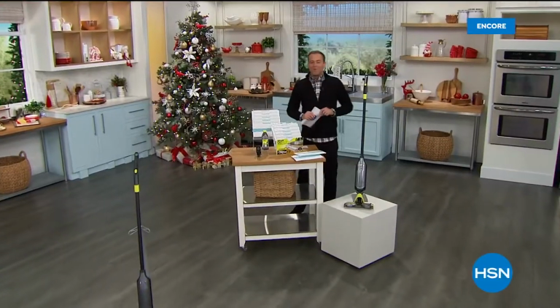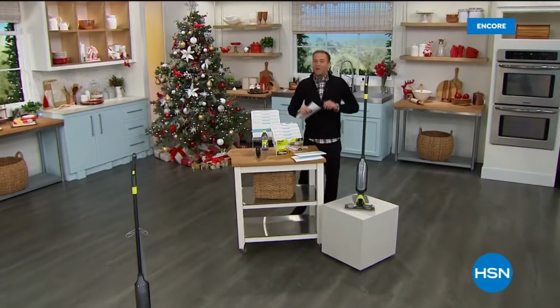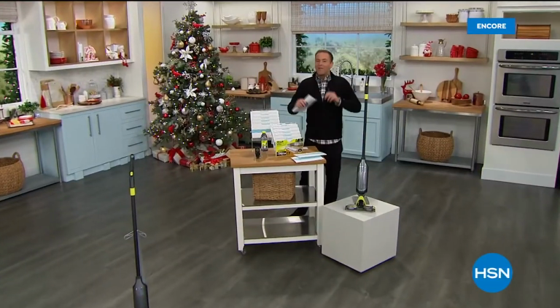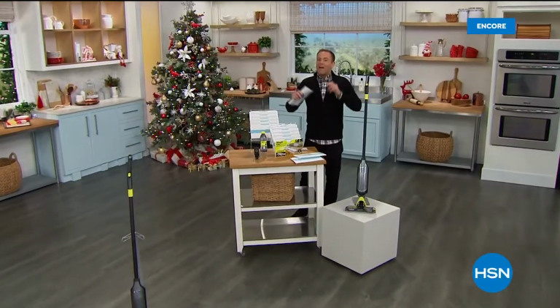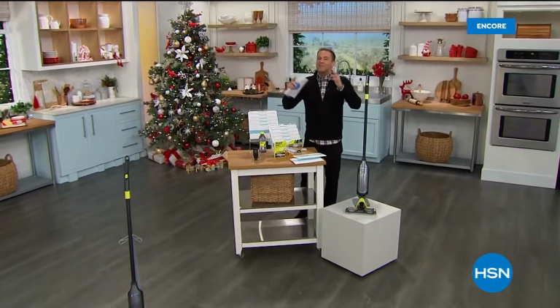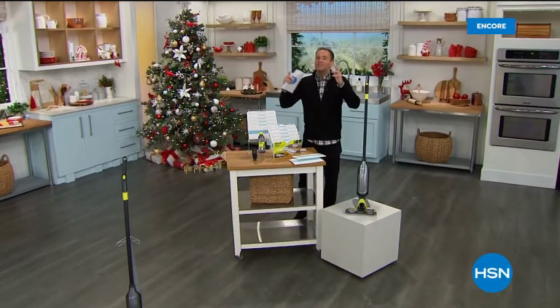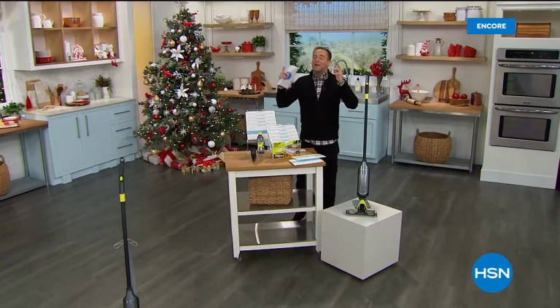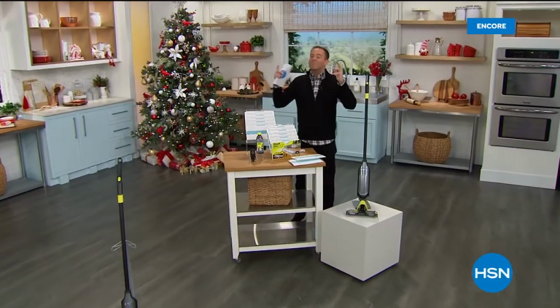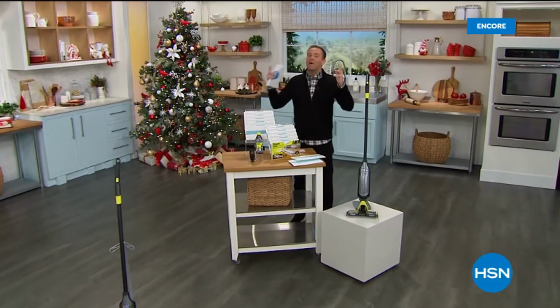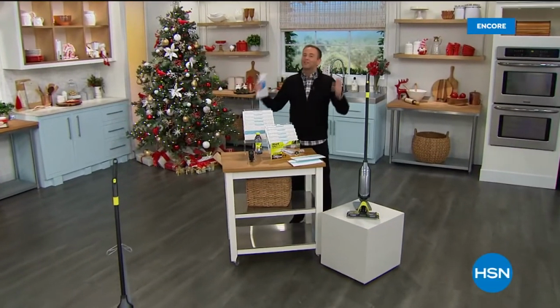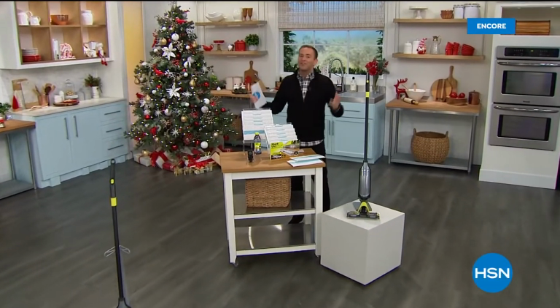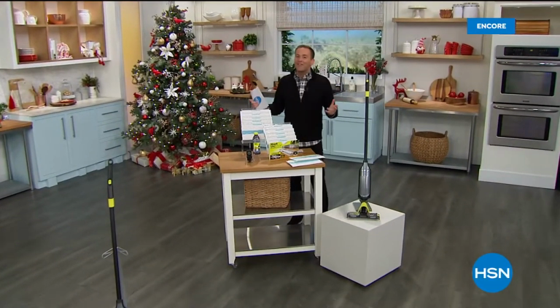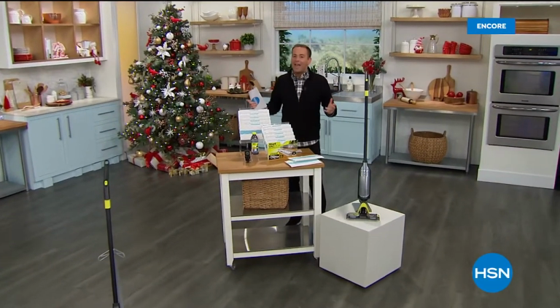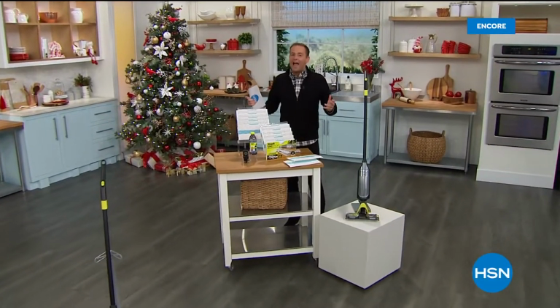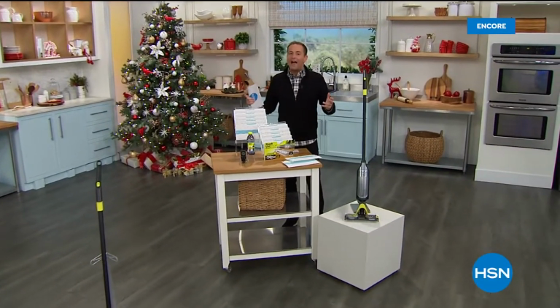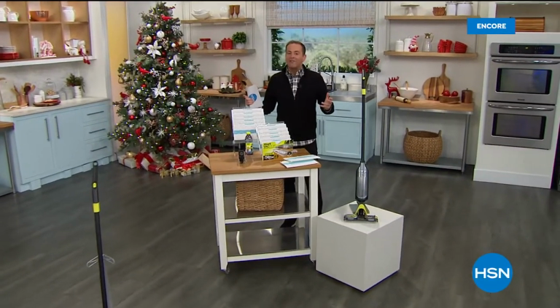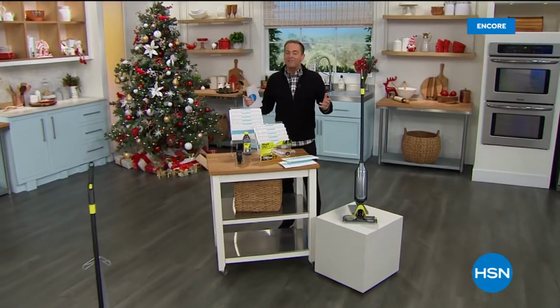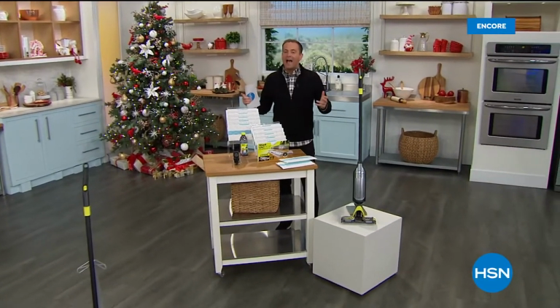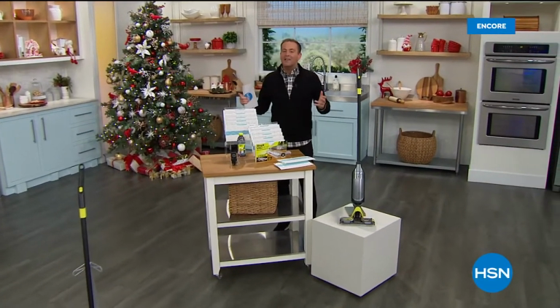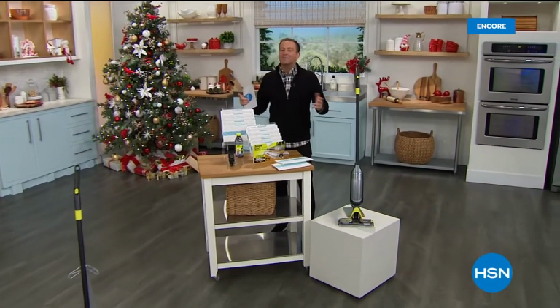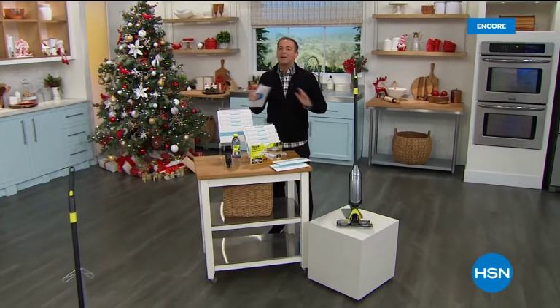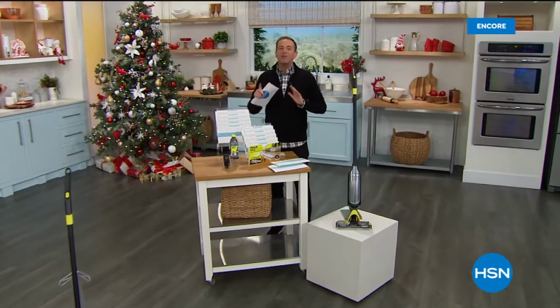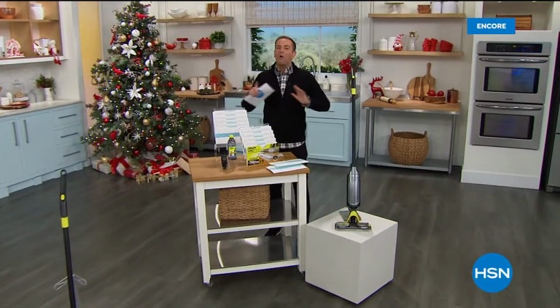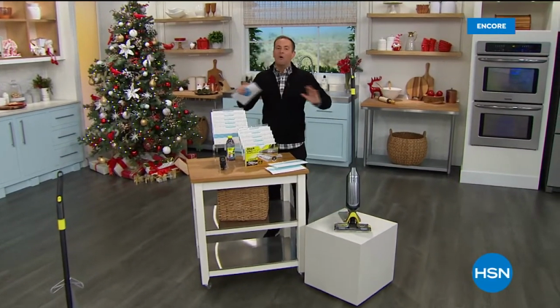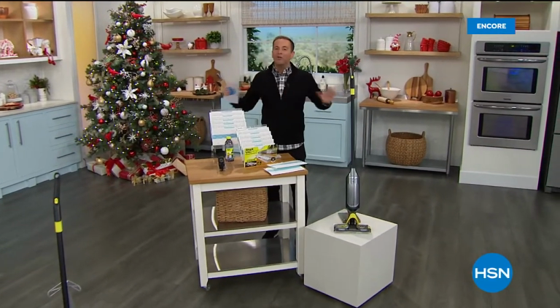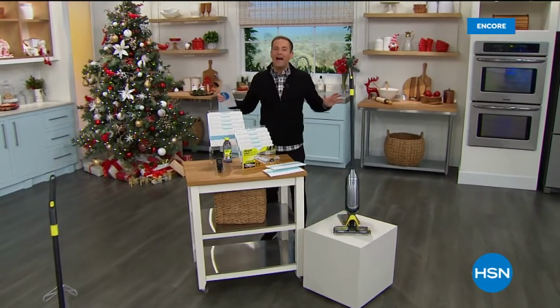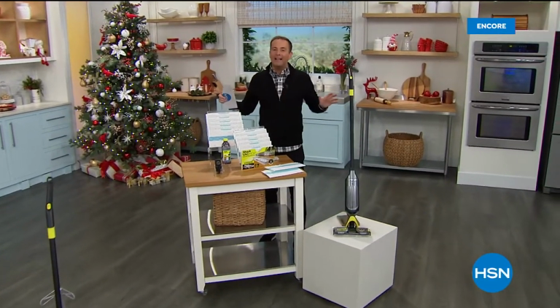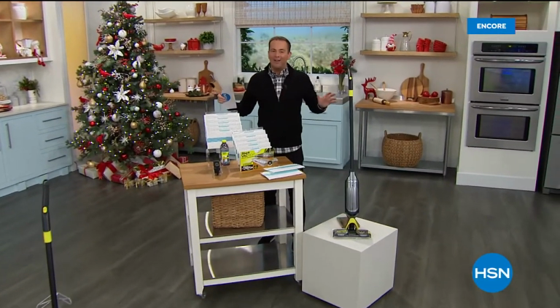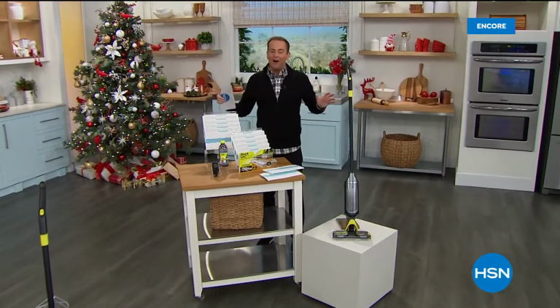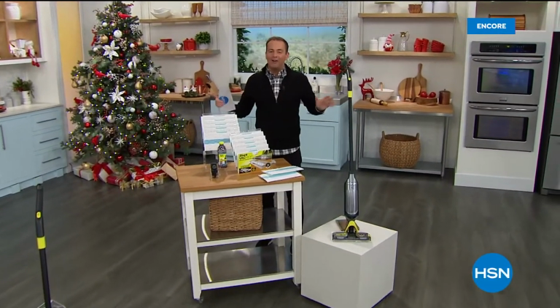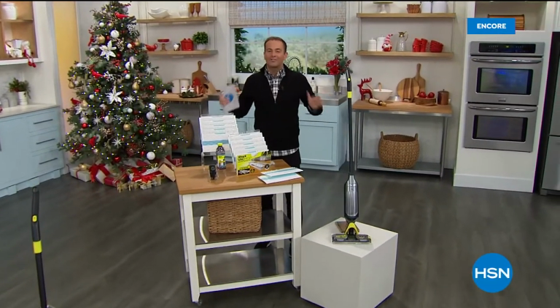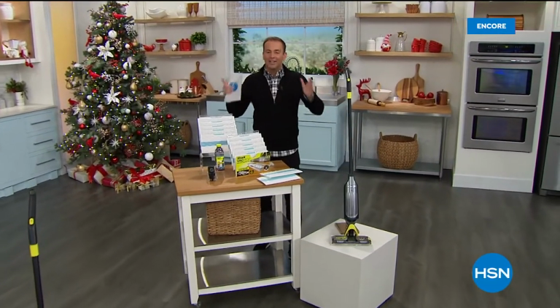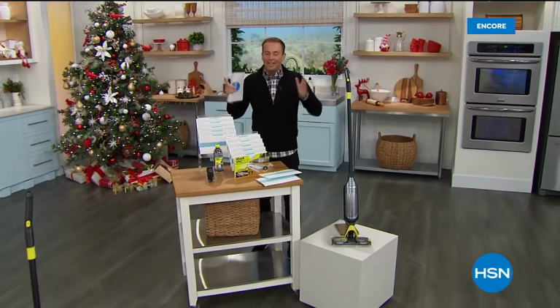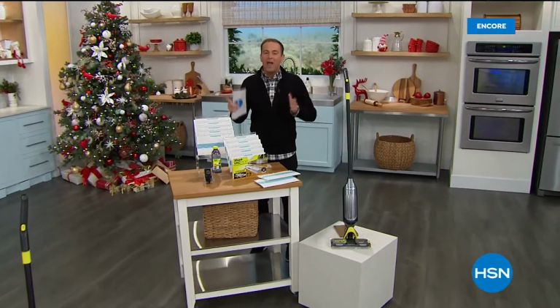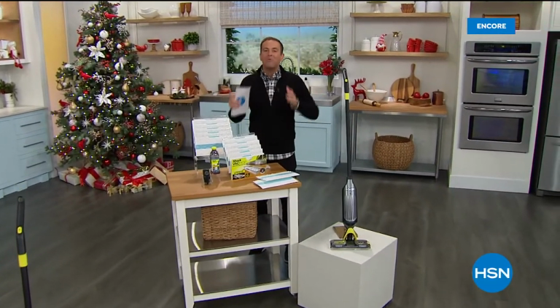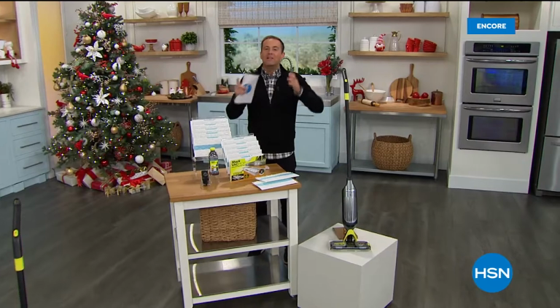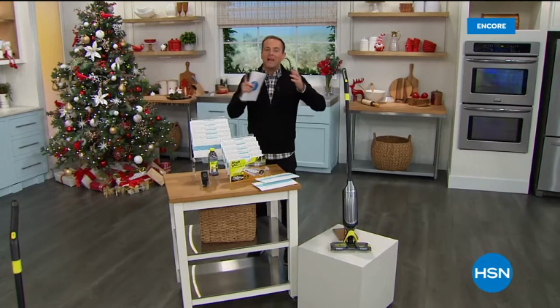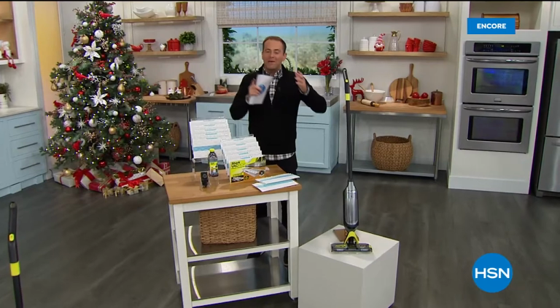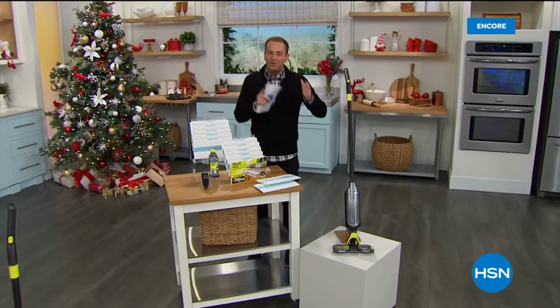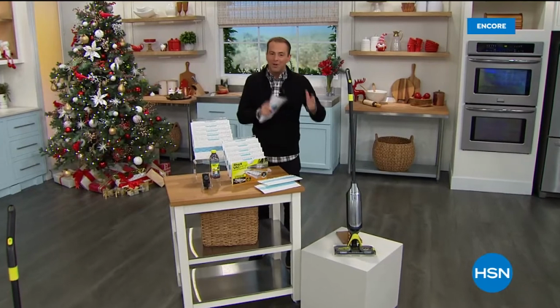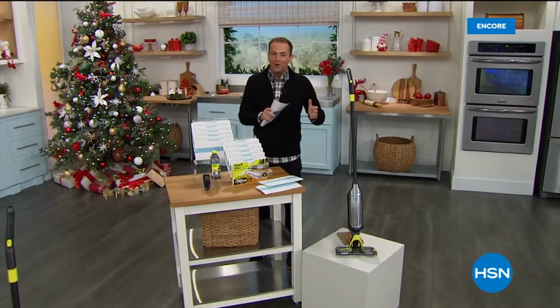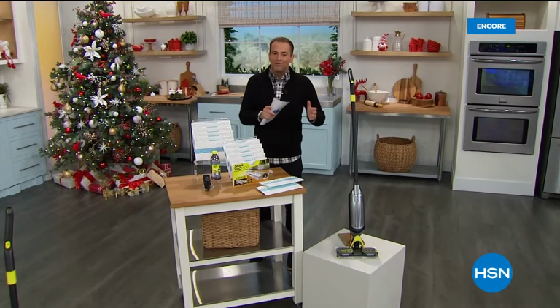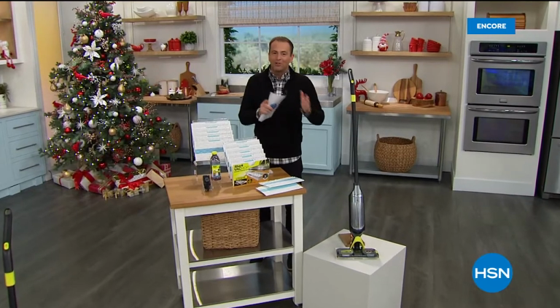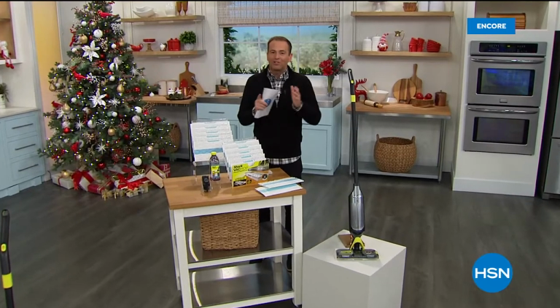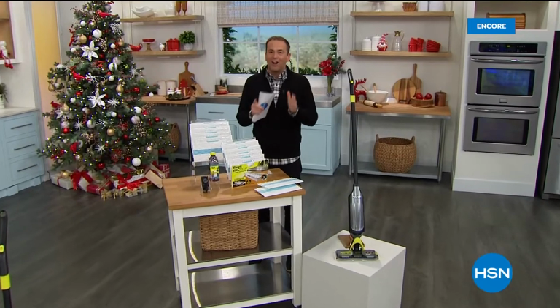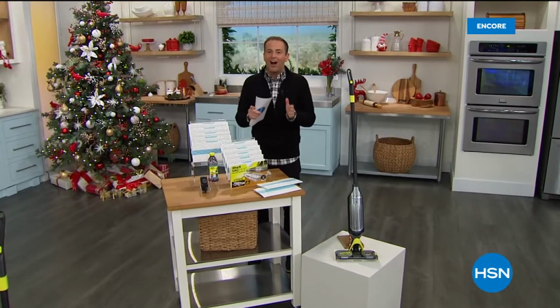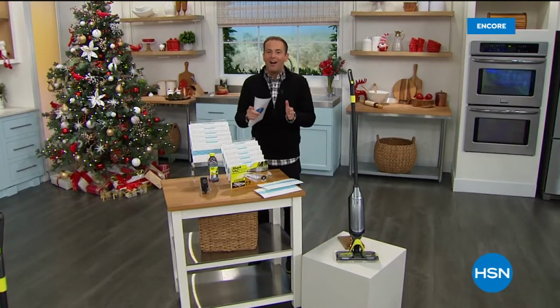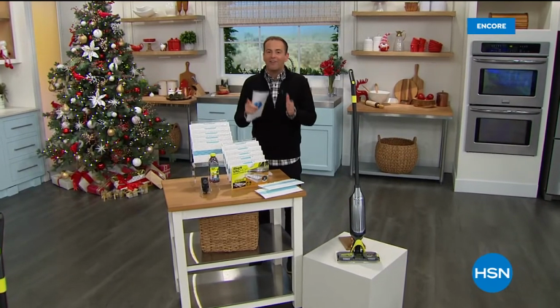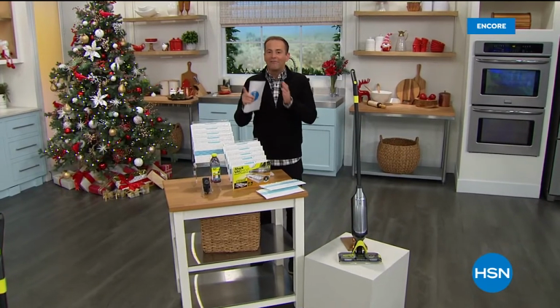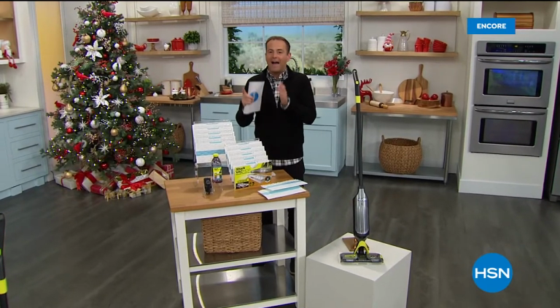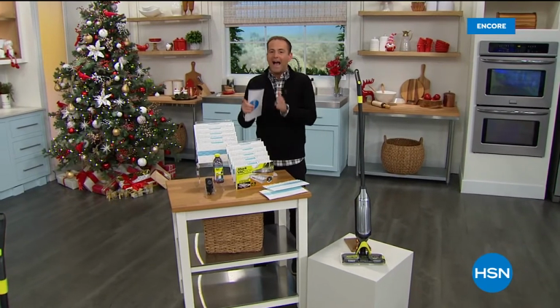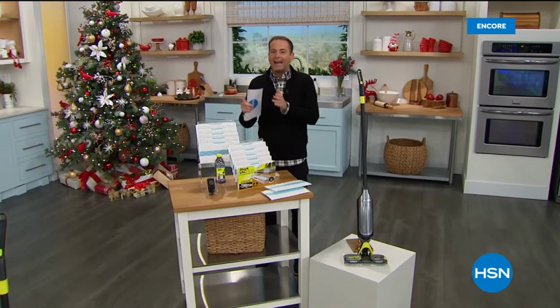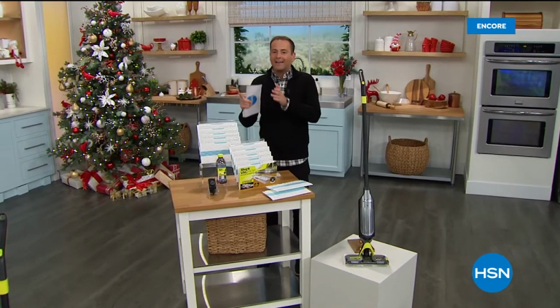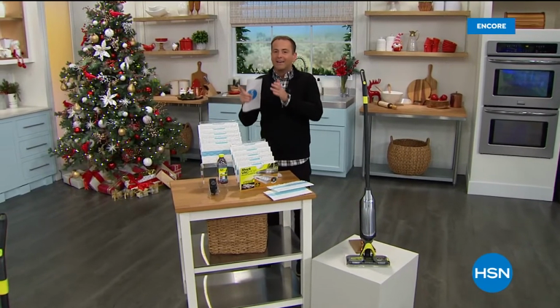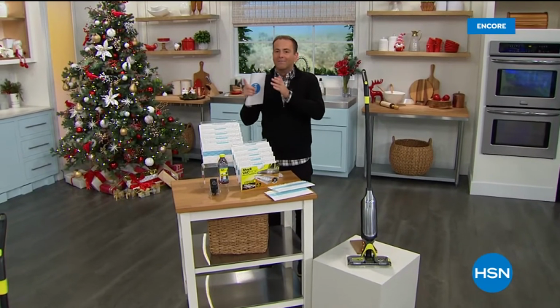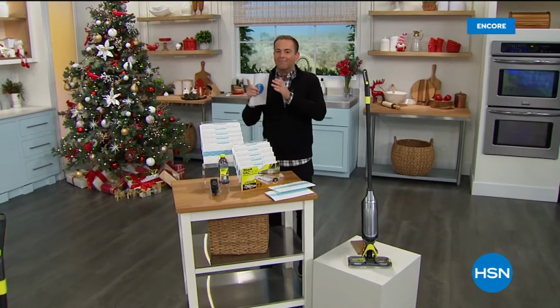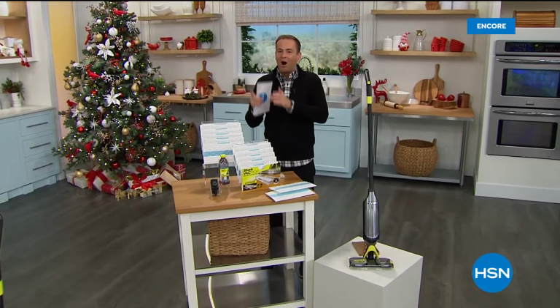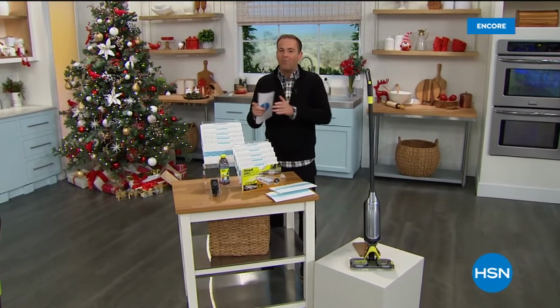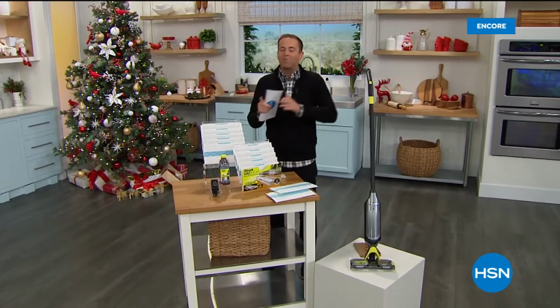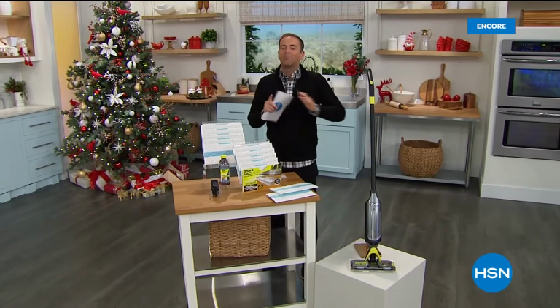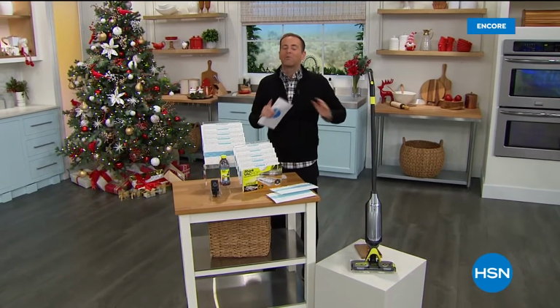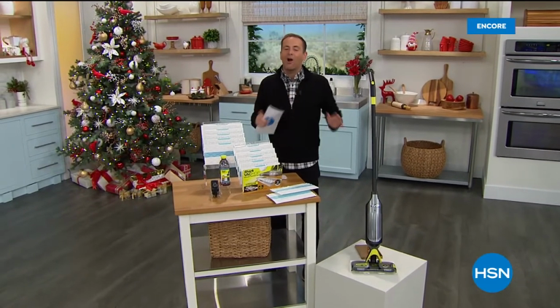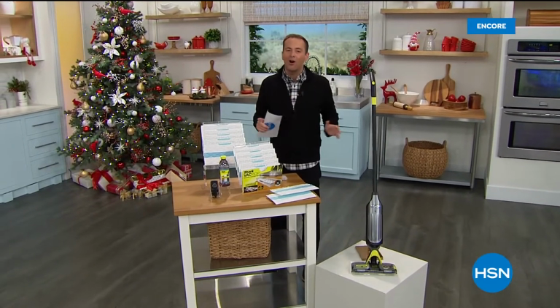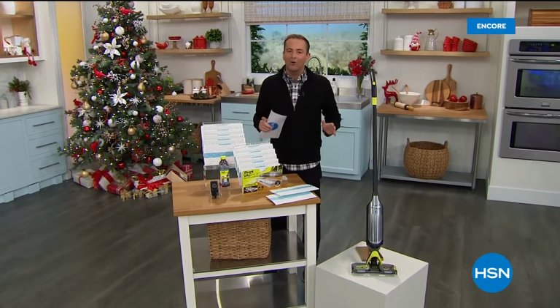Well, there is a buzz in the air, and there has been all night long. Tonight we debut the Shark Vac Mop Pro.